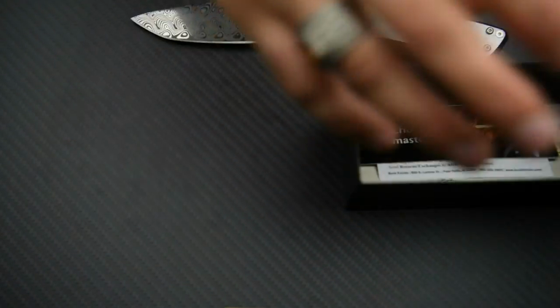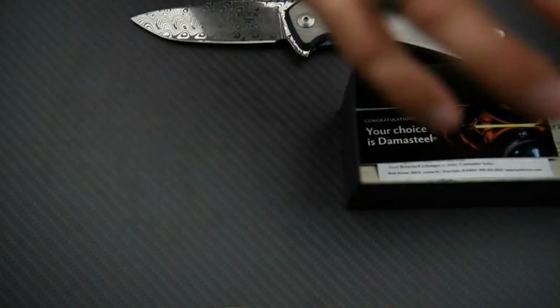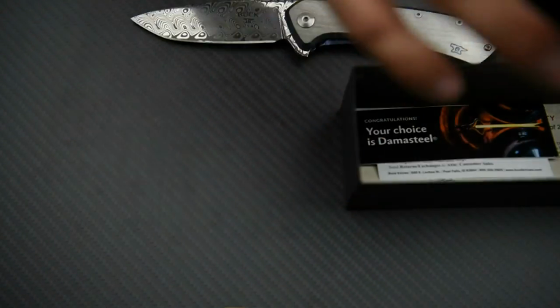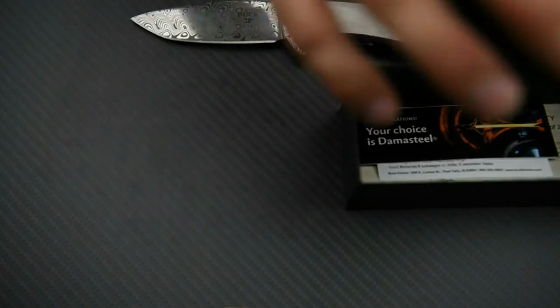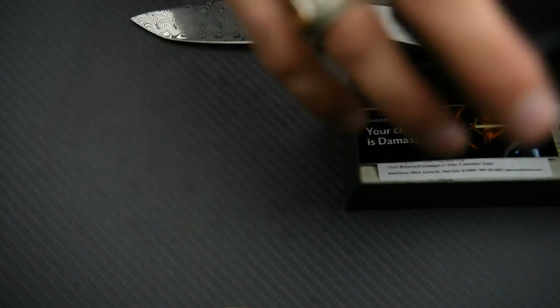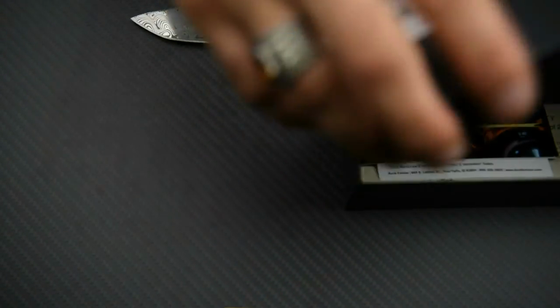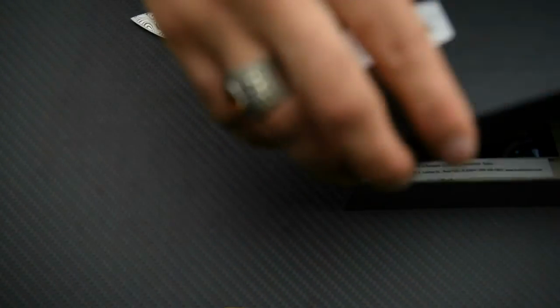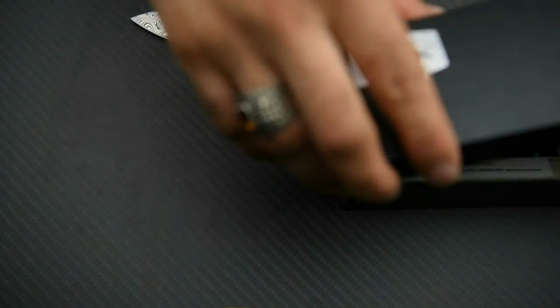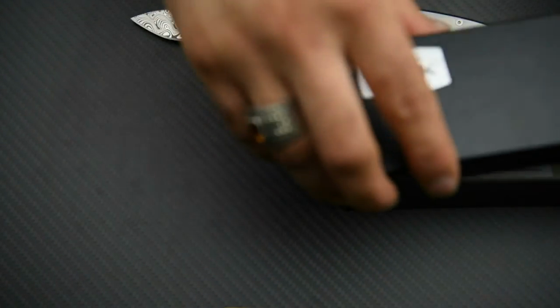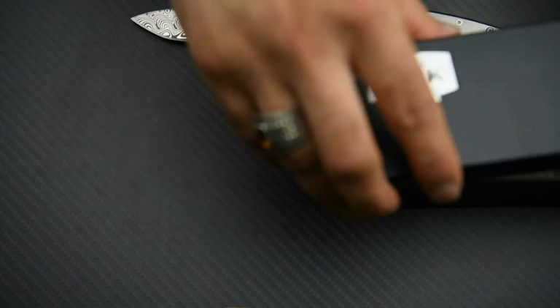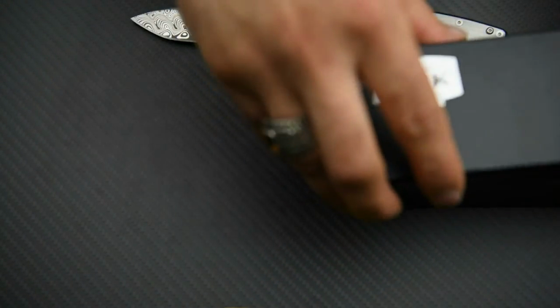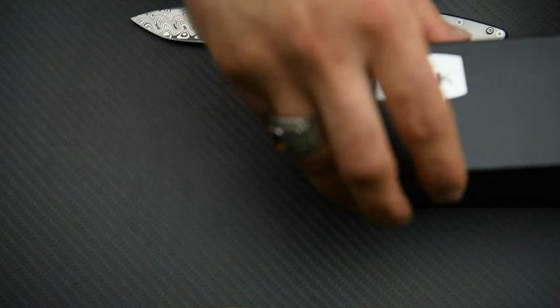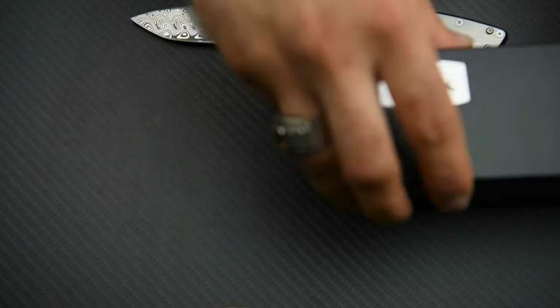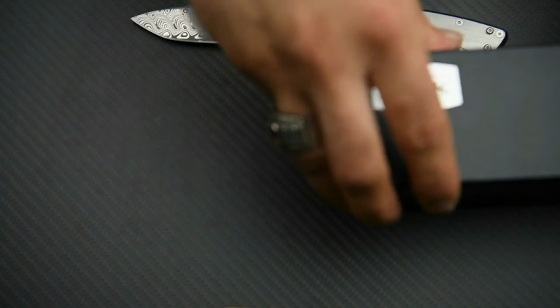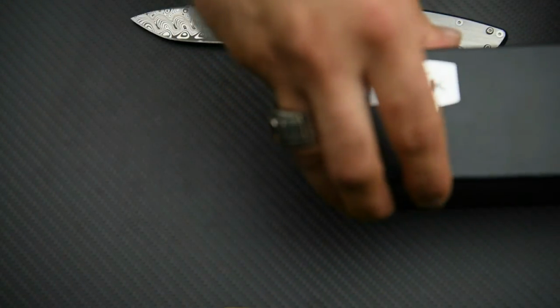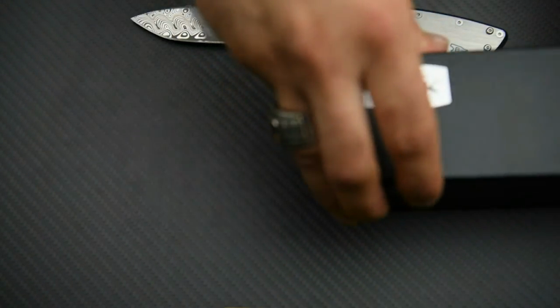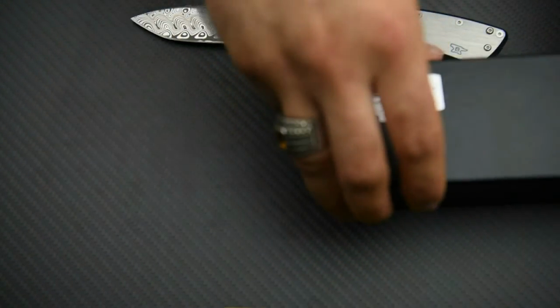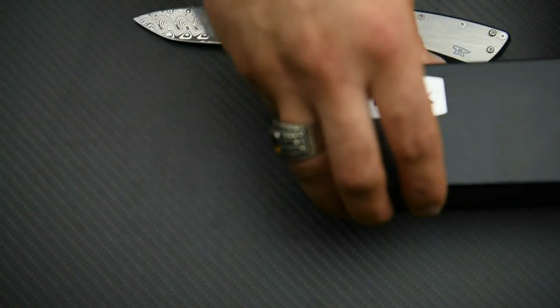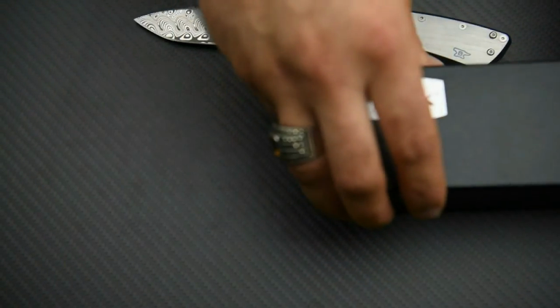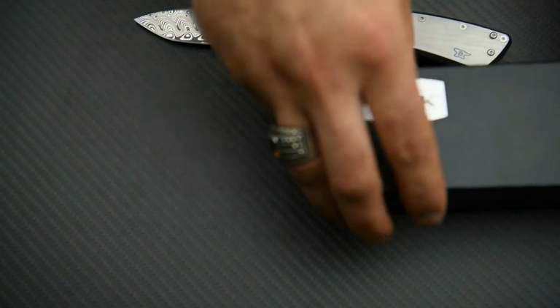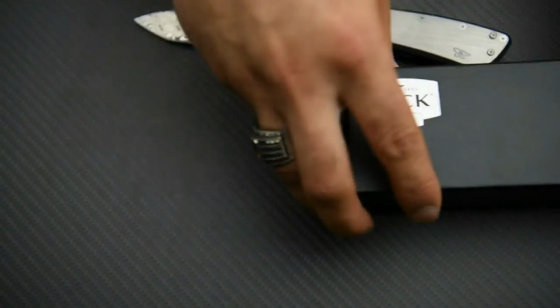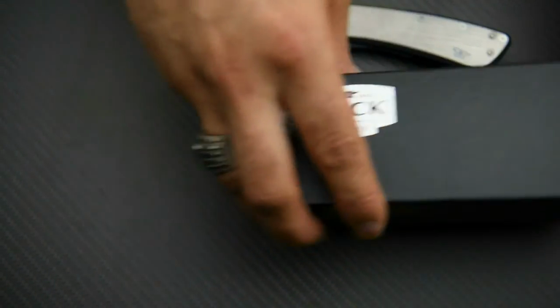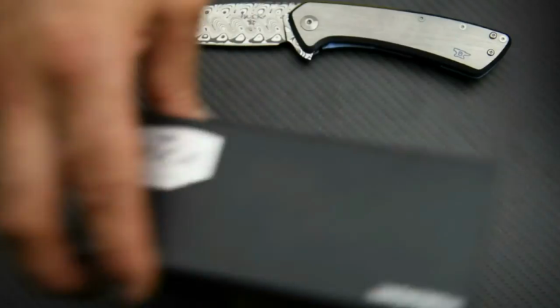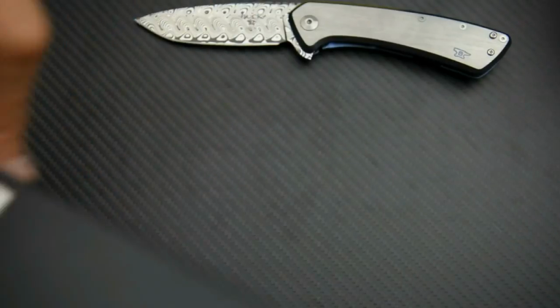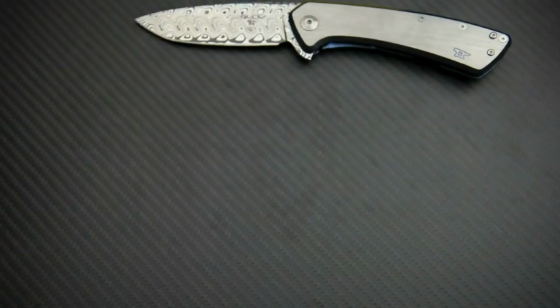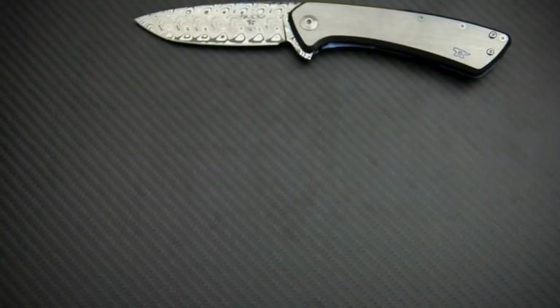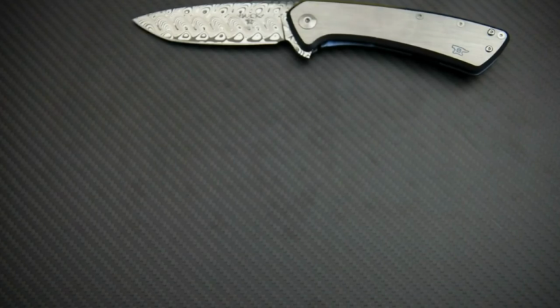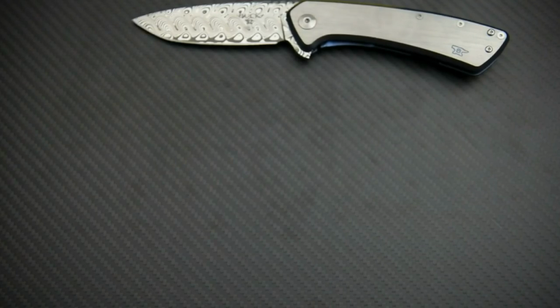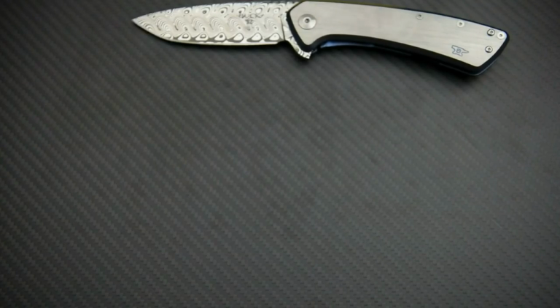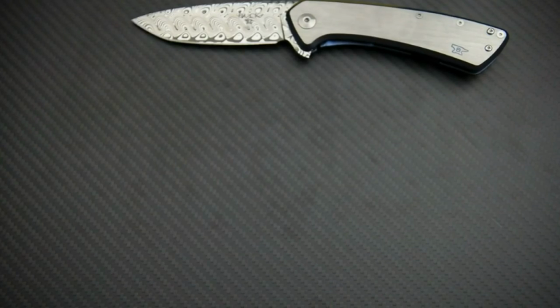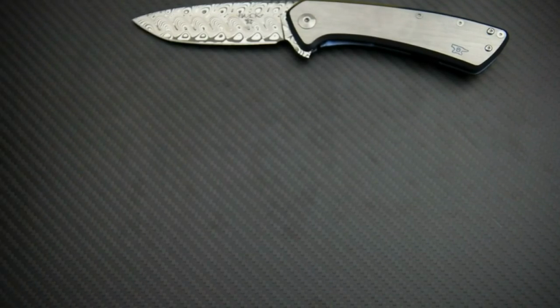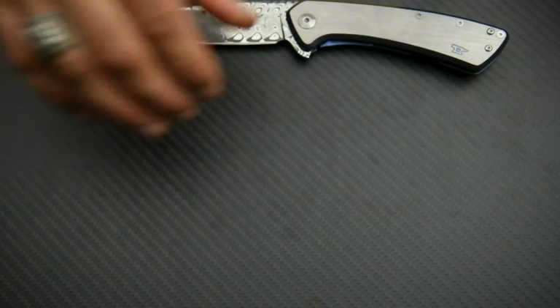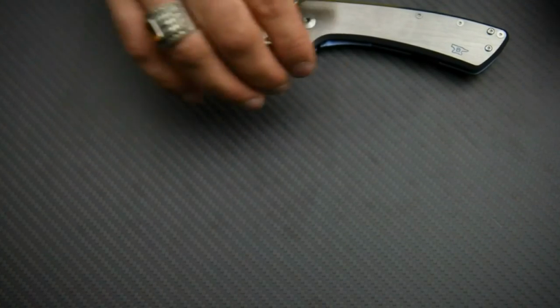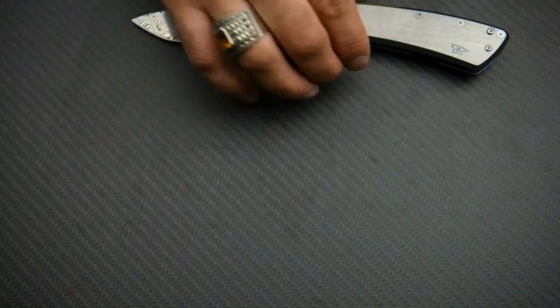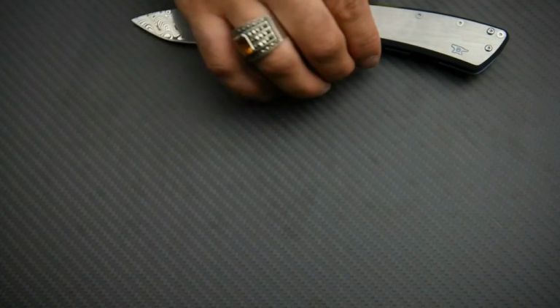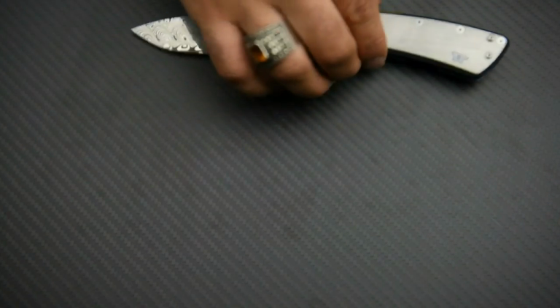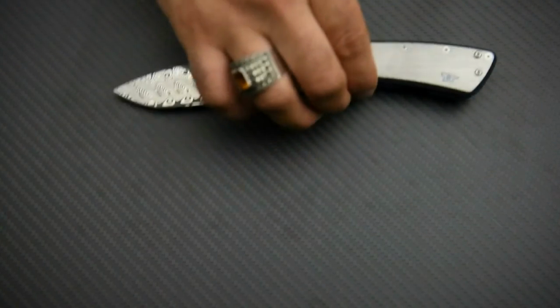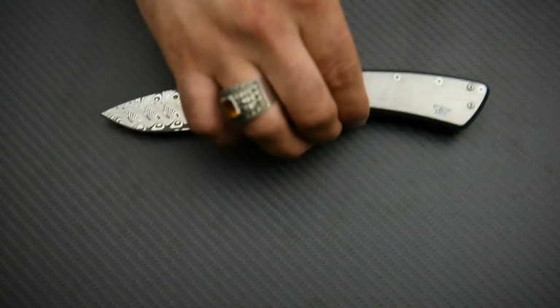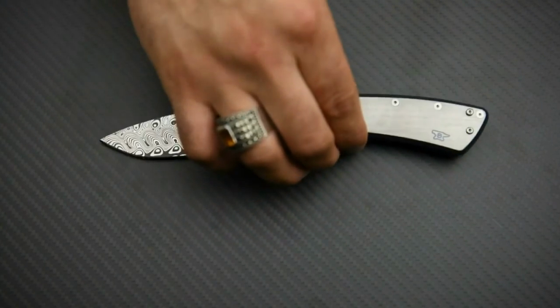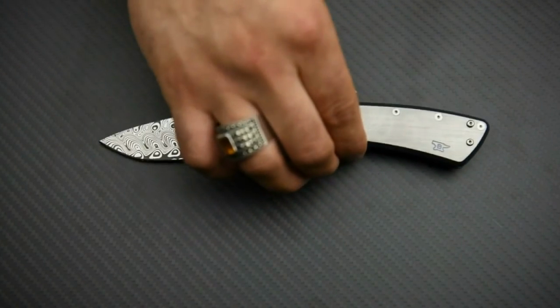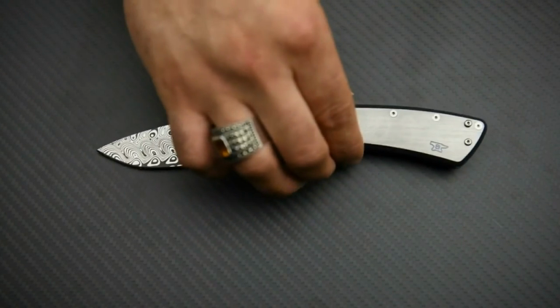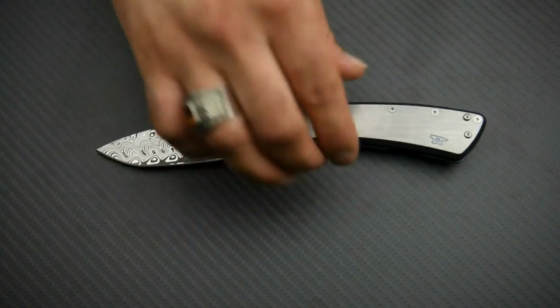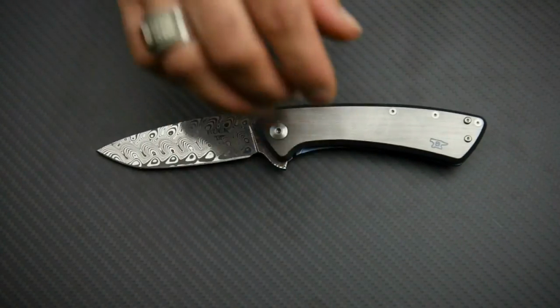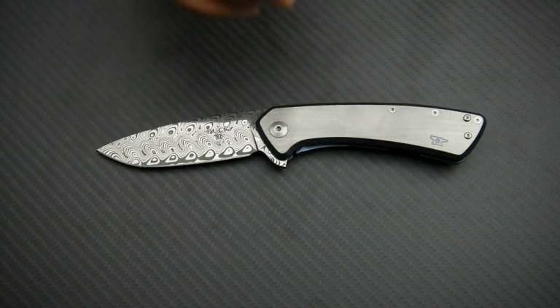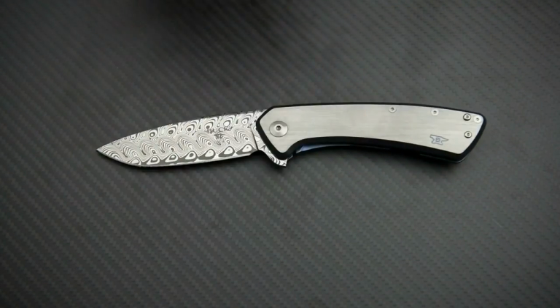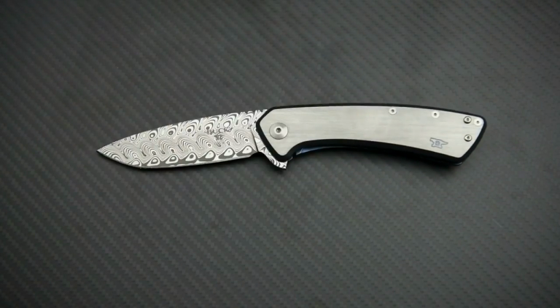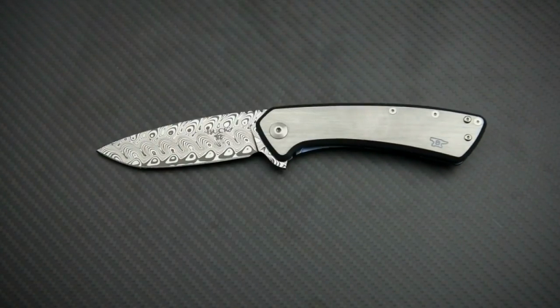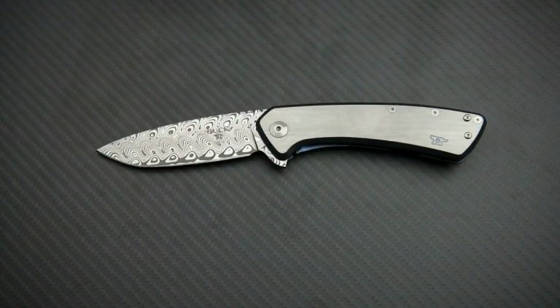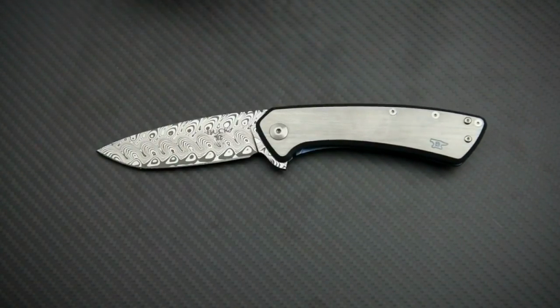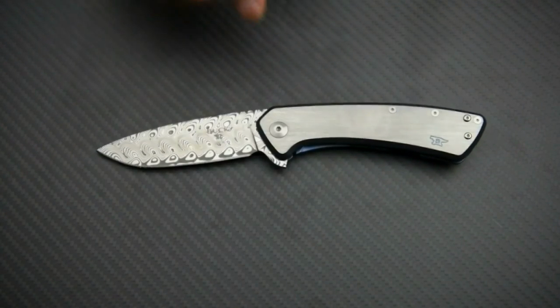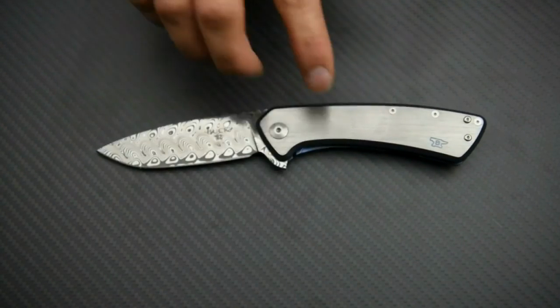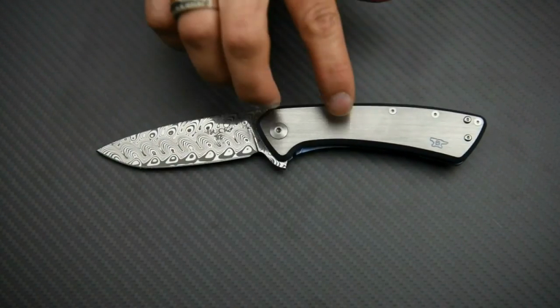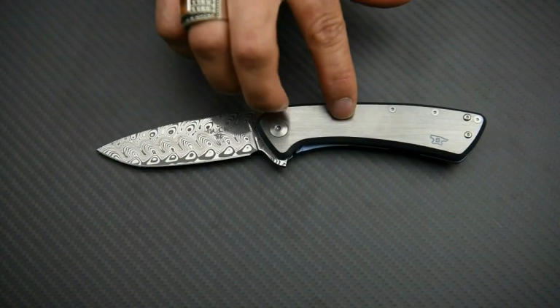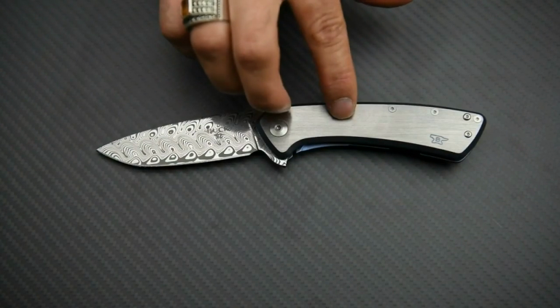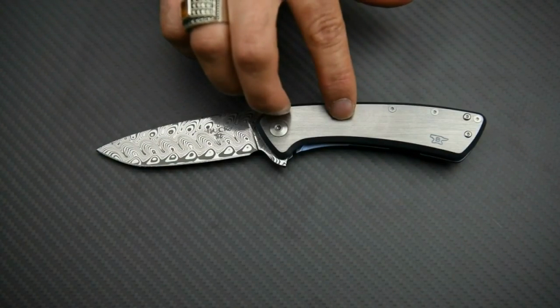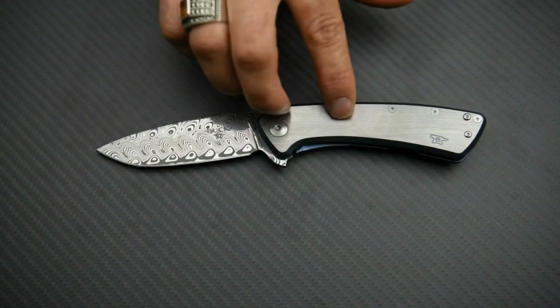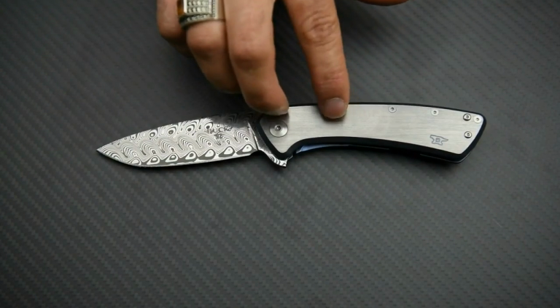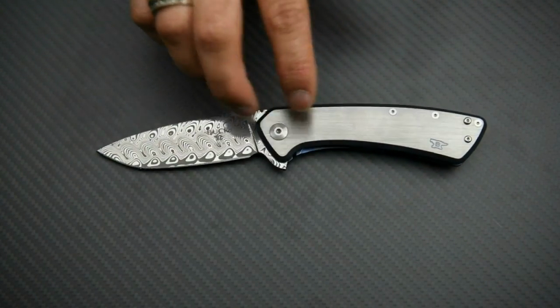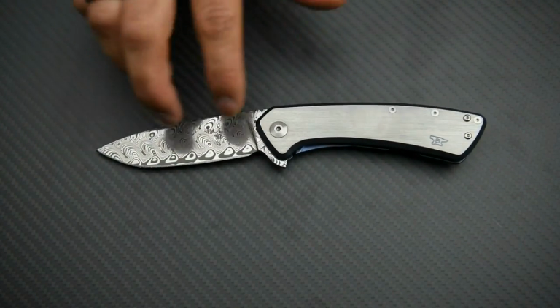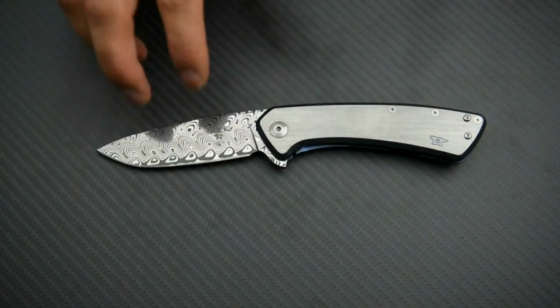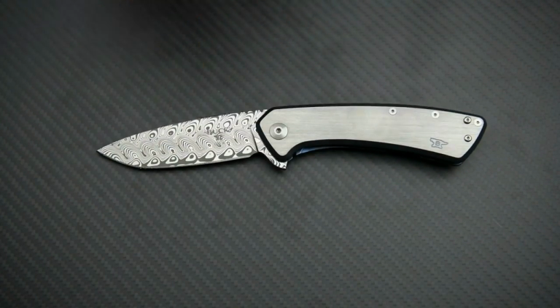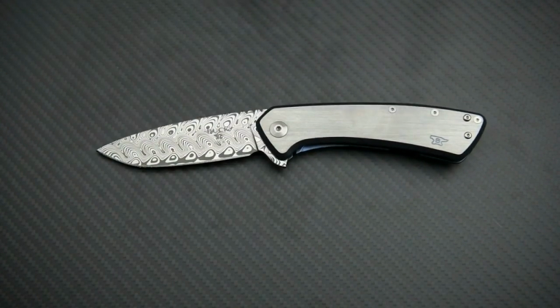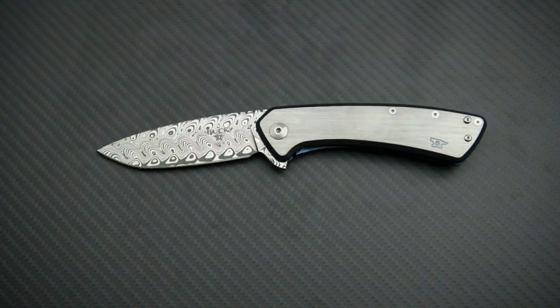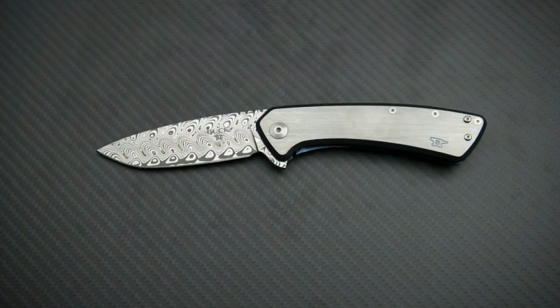That was the review of the Buck 40 Onset Limited Edition with Damascus steel blade. I hope you guys have enjoyed the video — thanks again for watching, and have a great day.